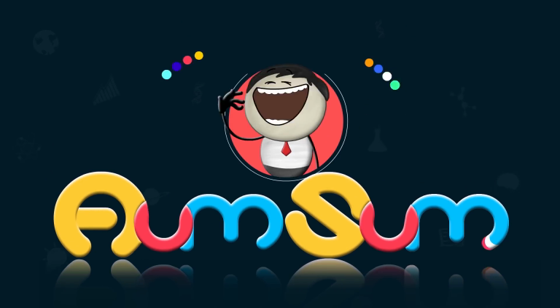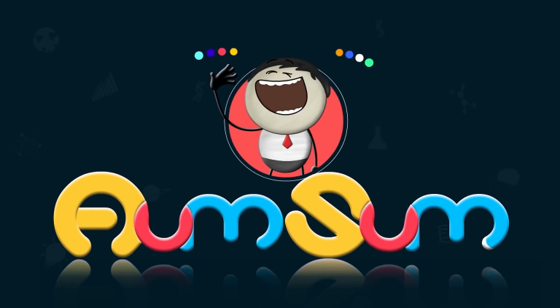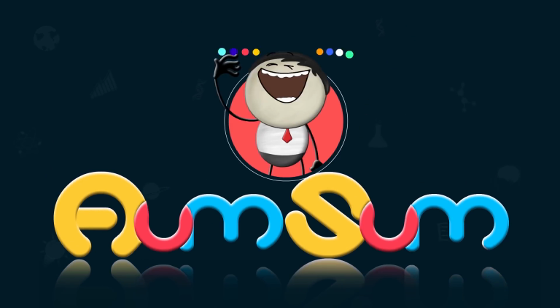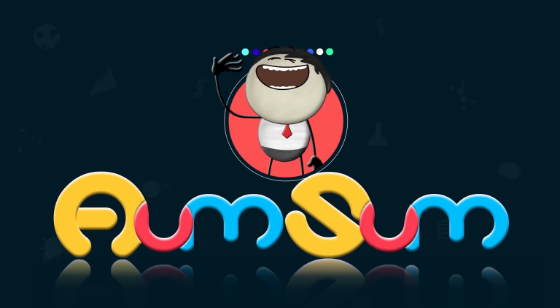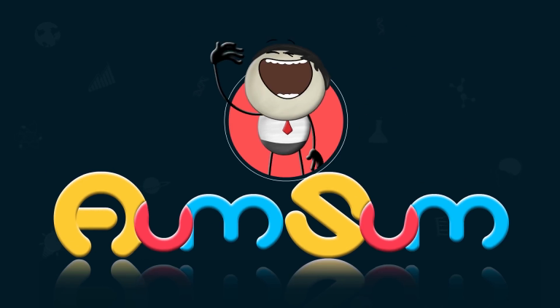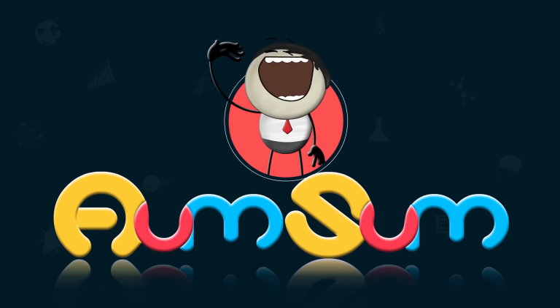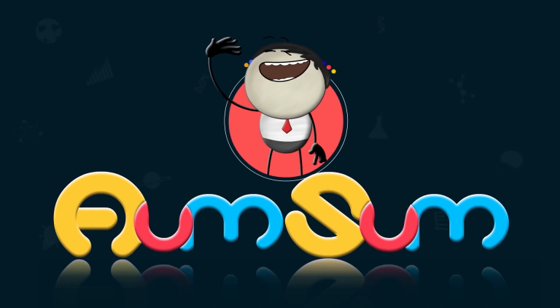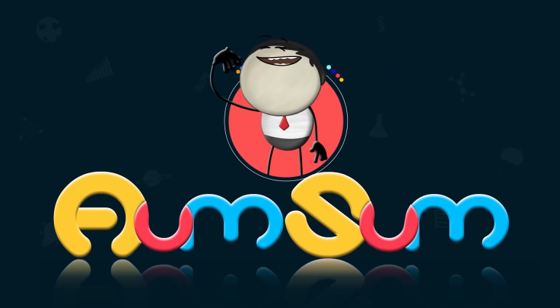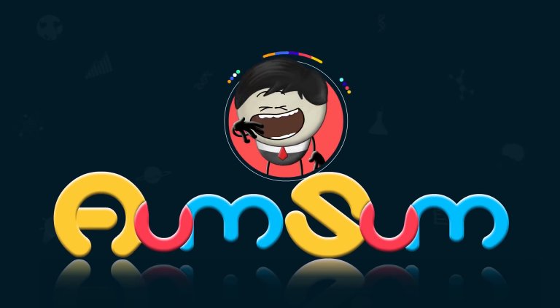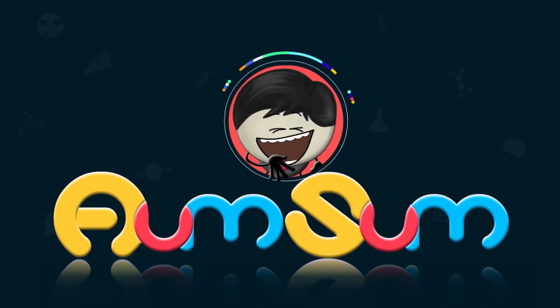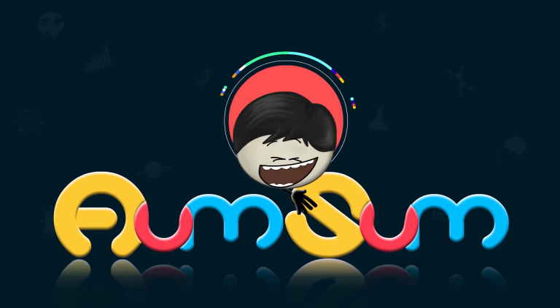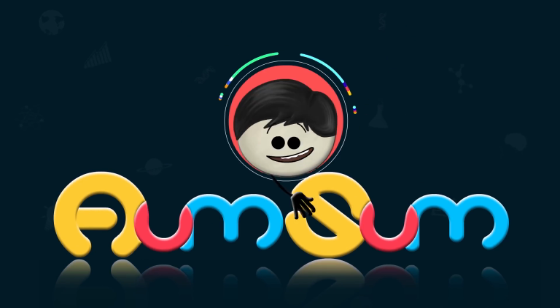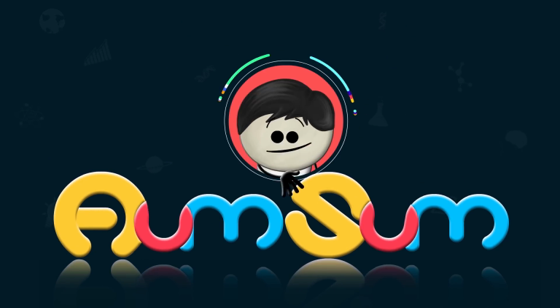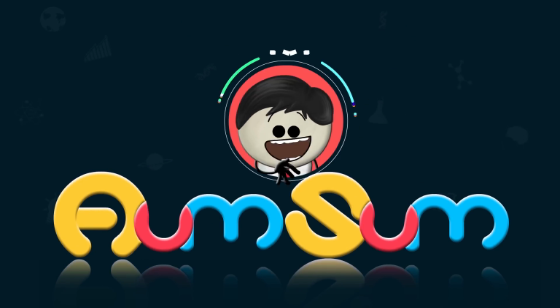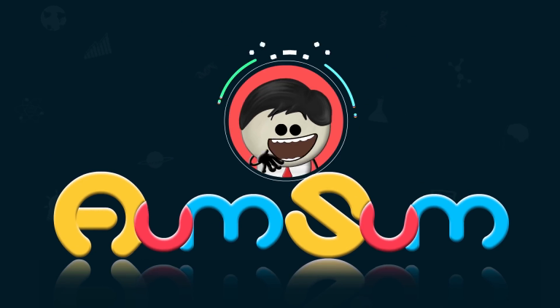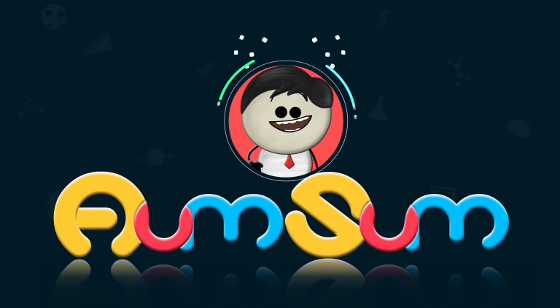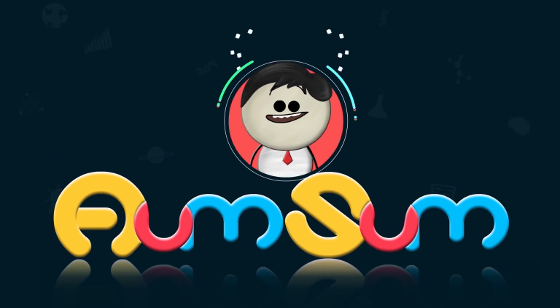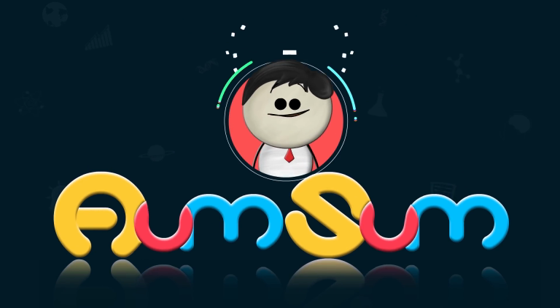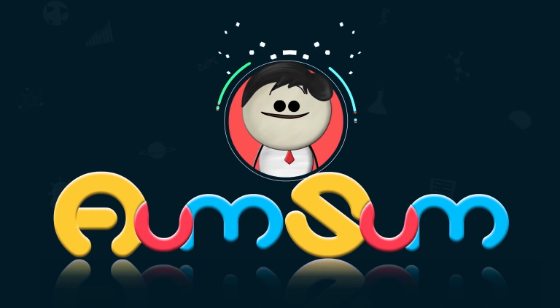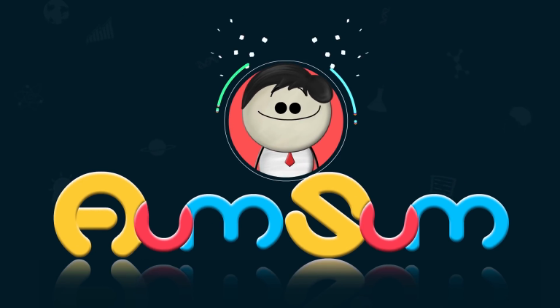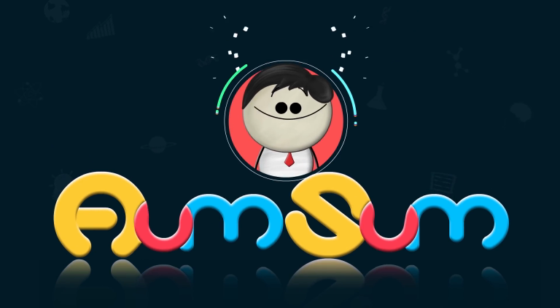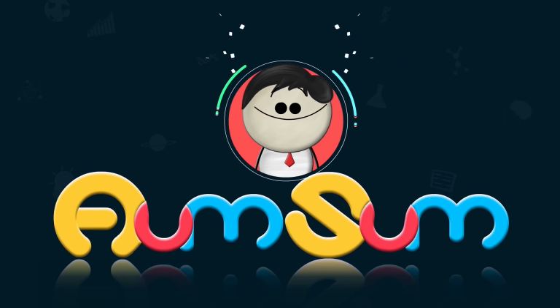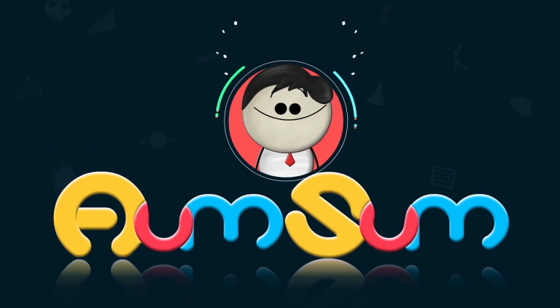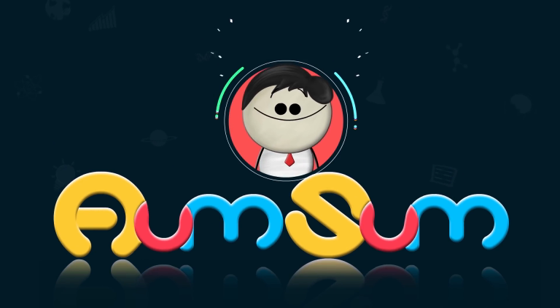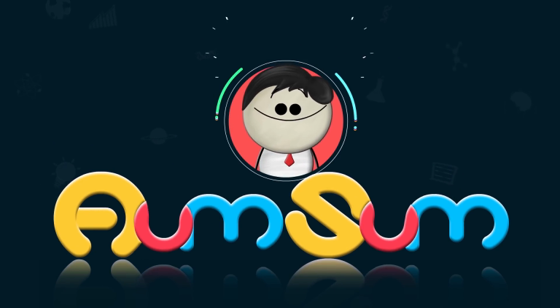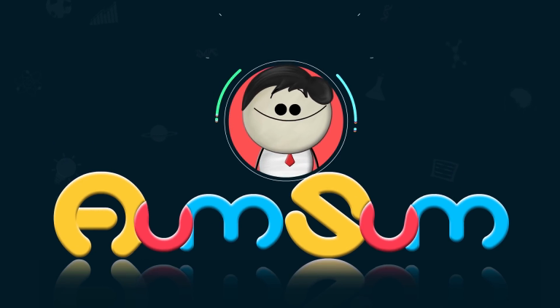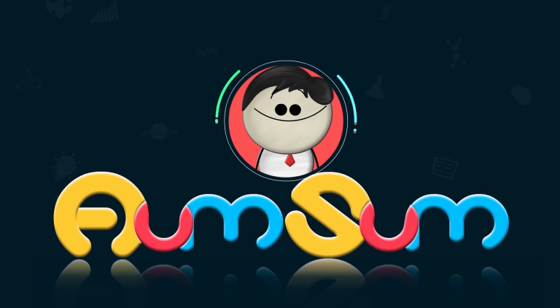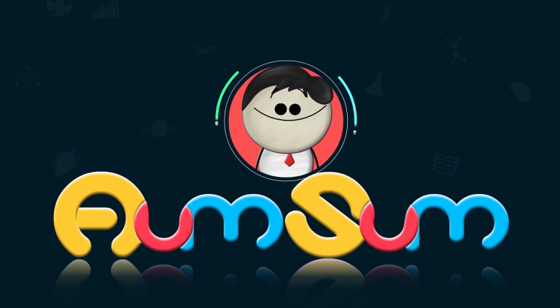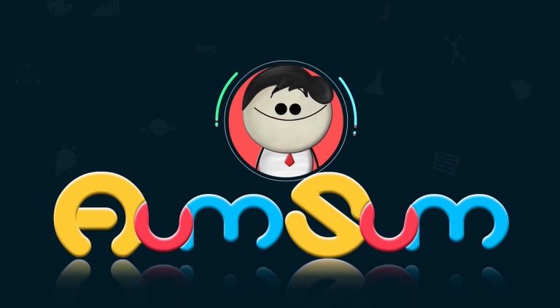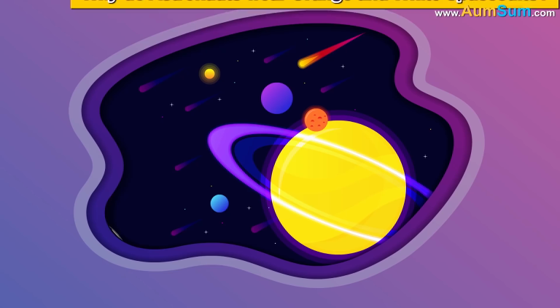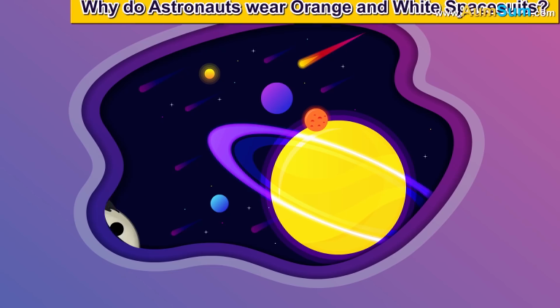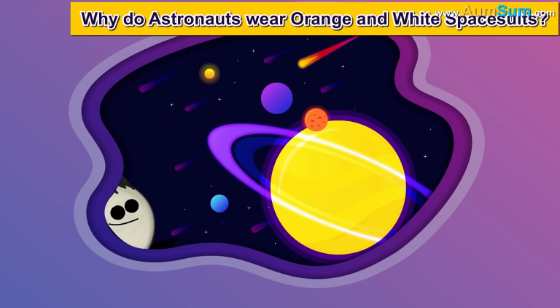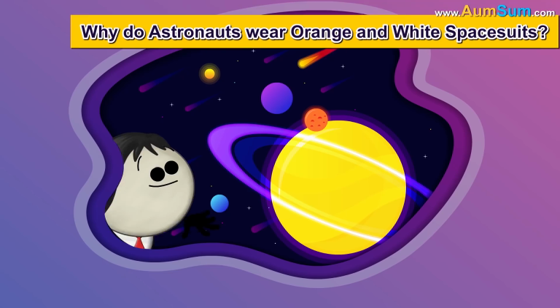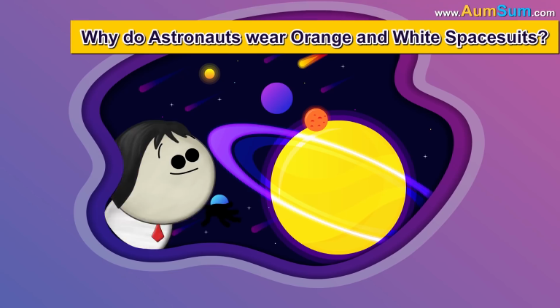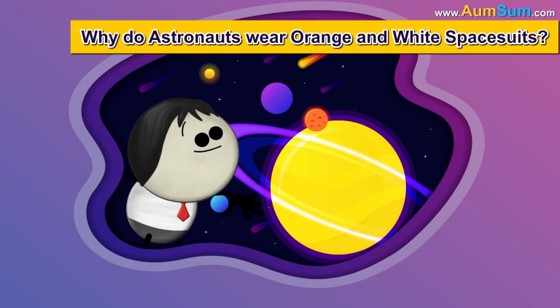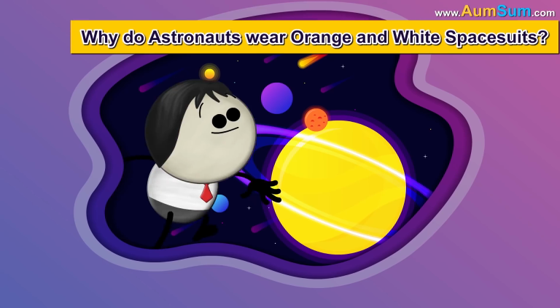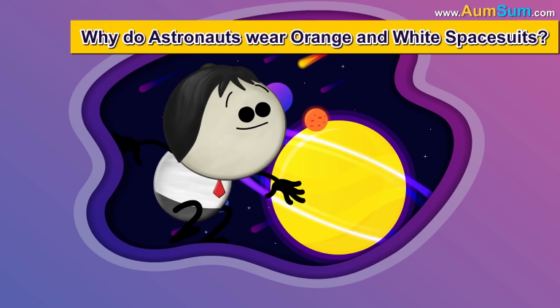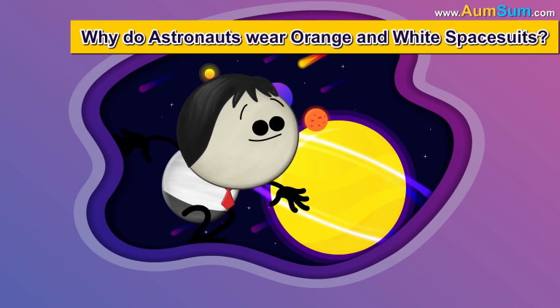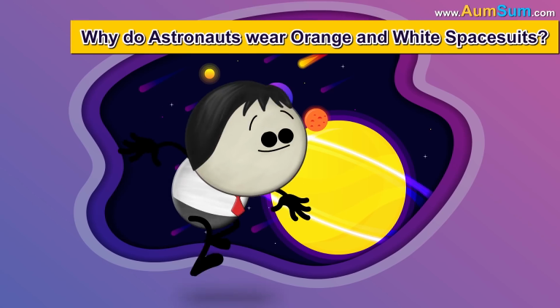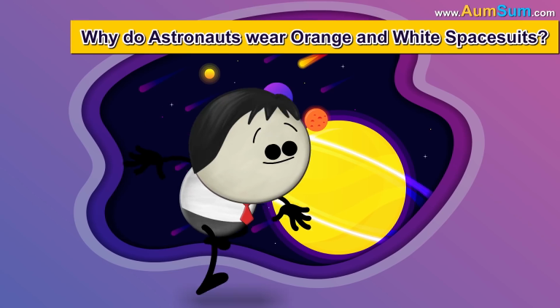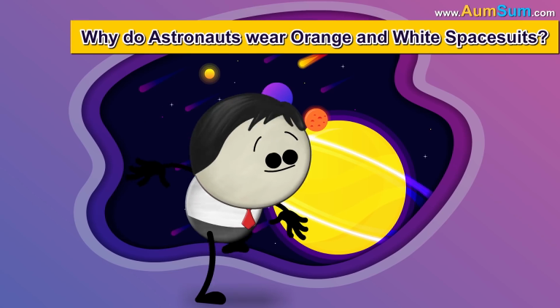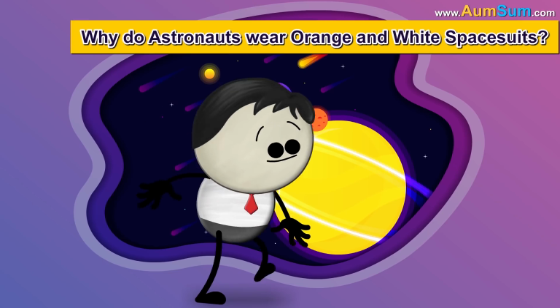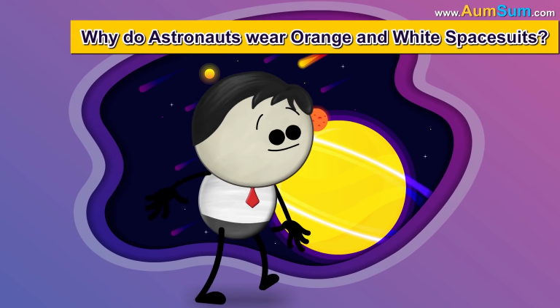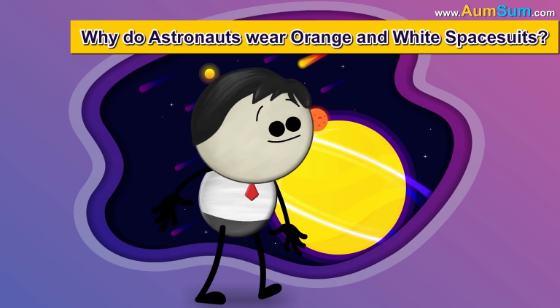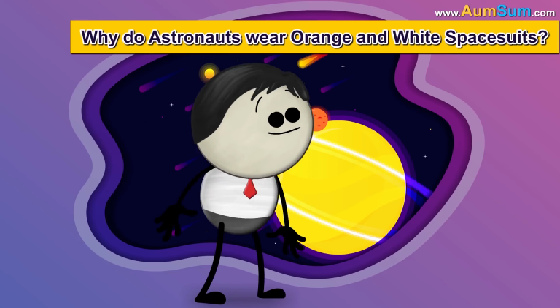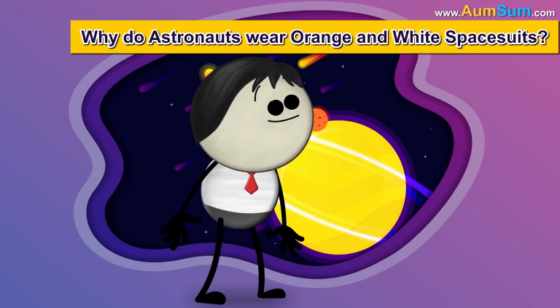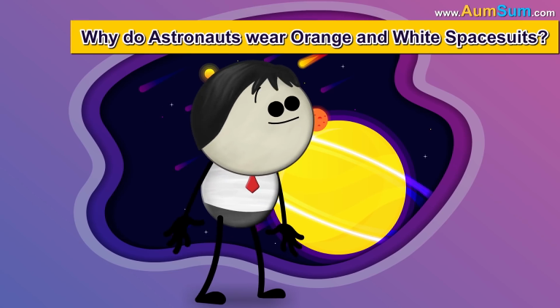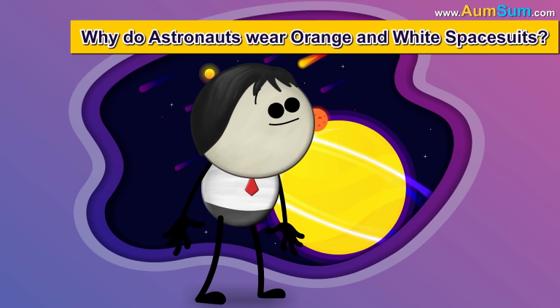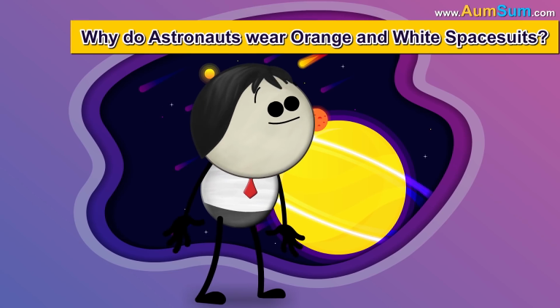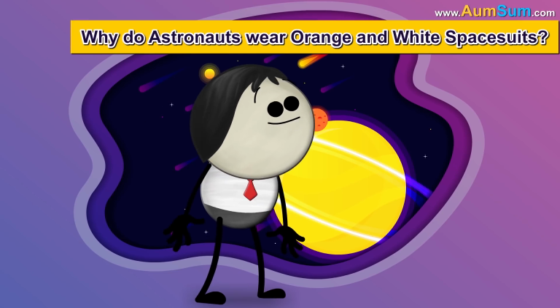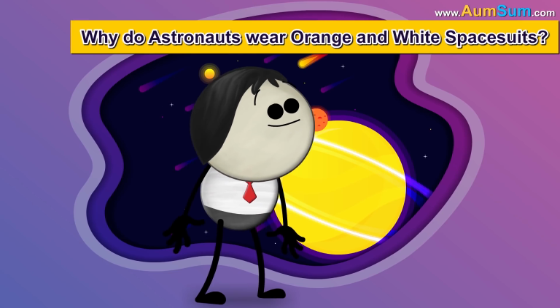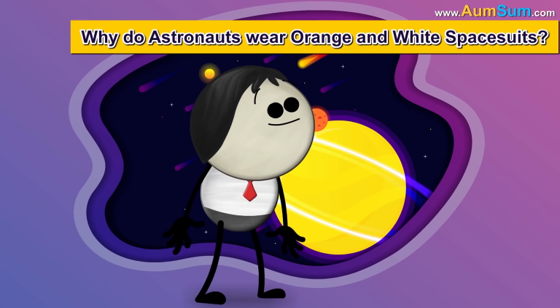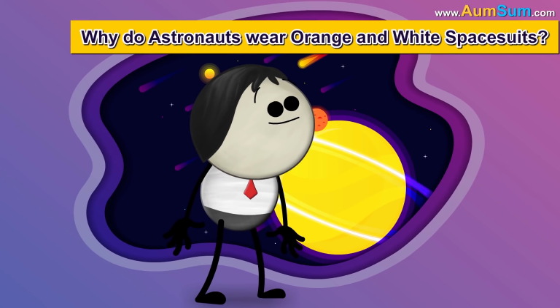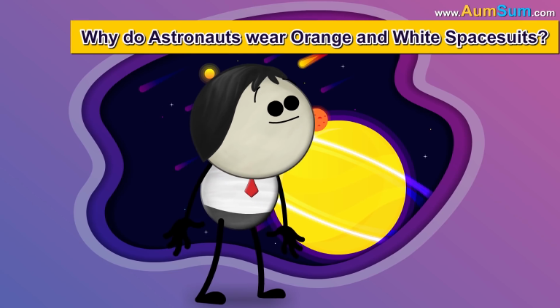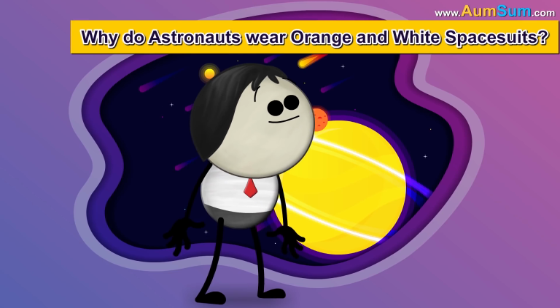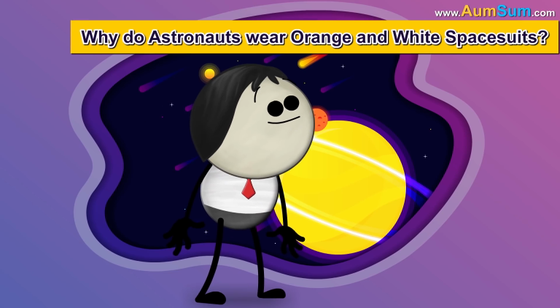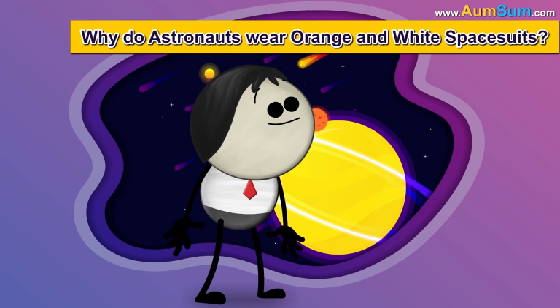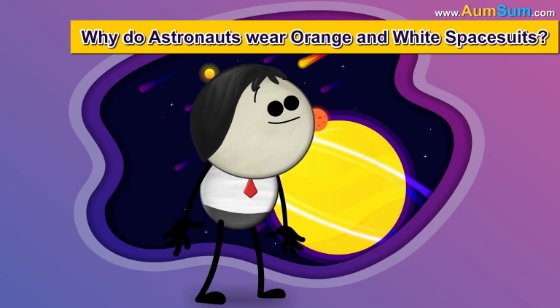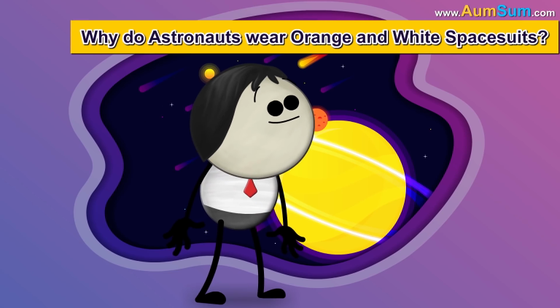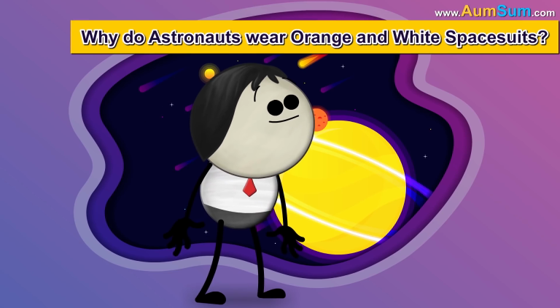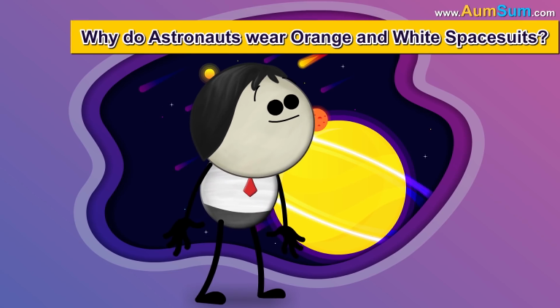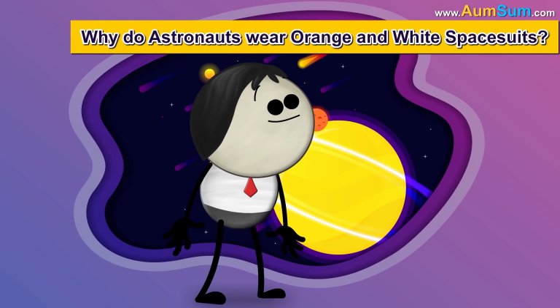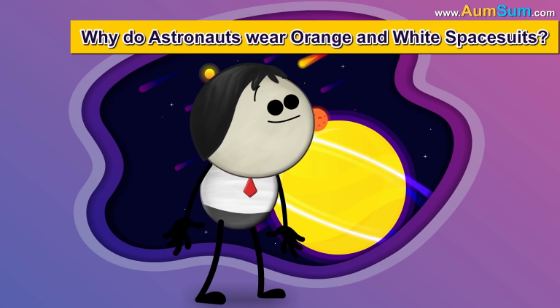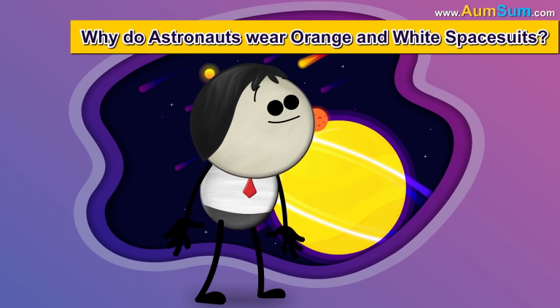It's AumSum Time. Why do astronauts wear orange and white space suits?